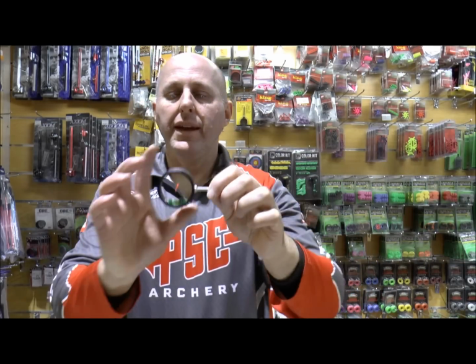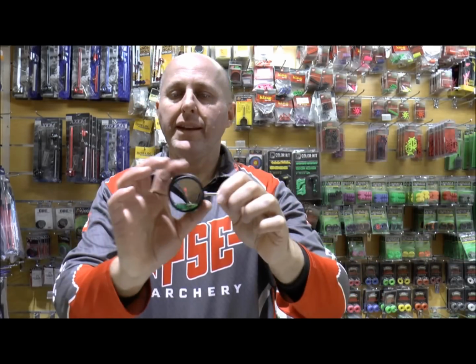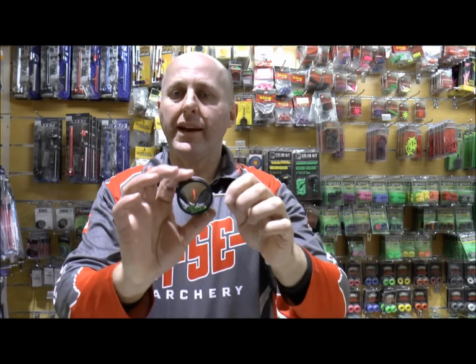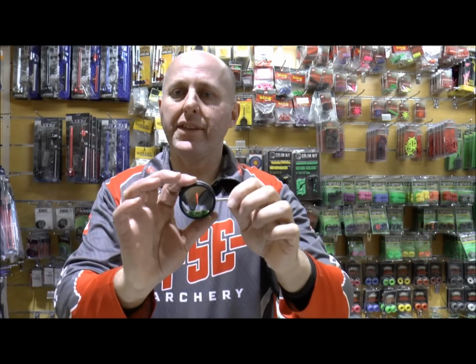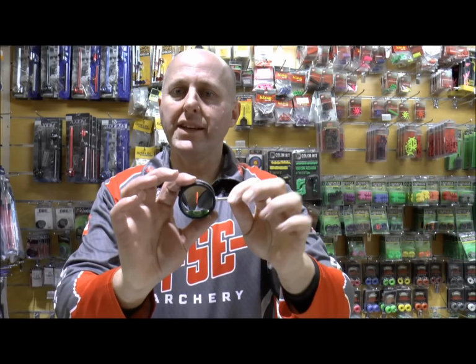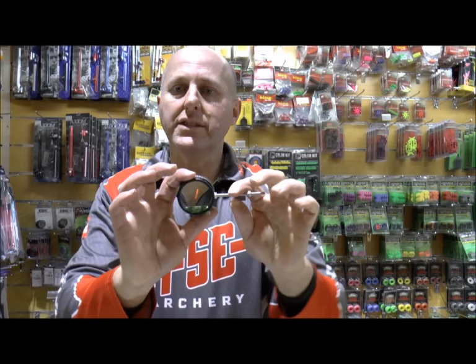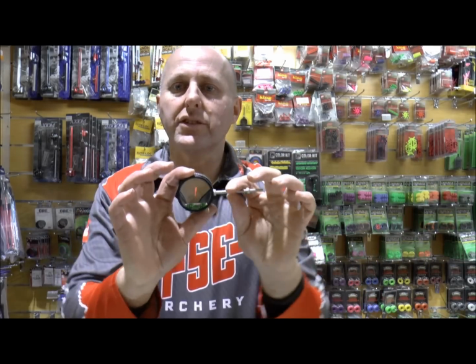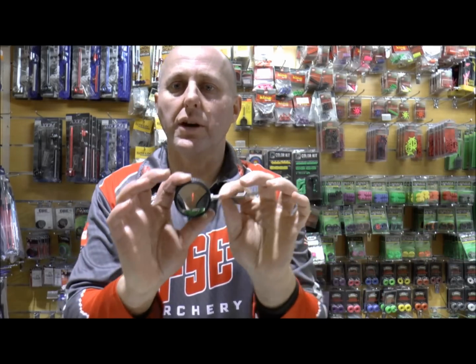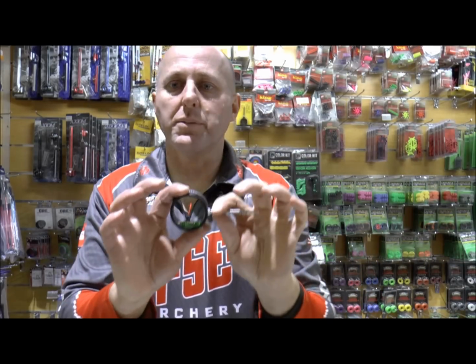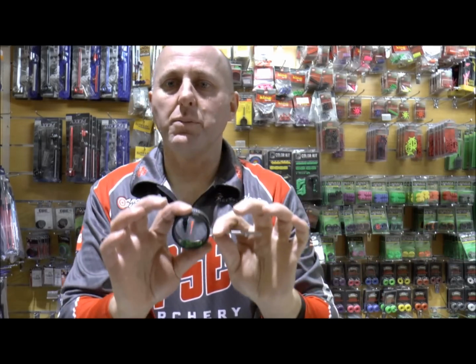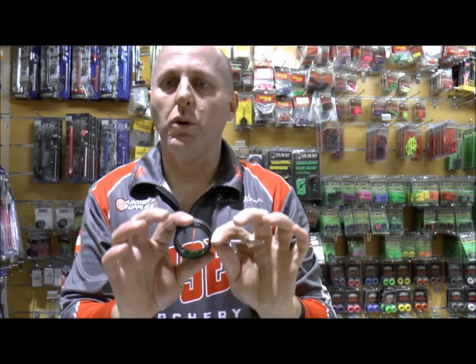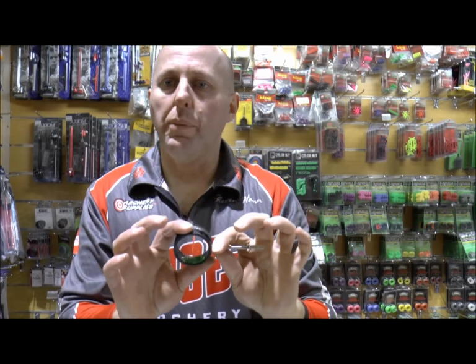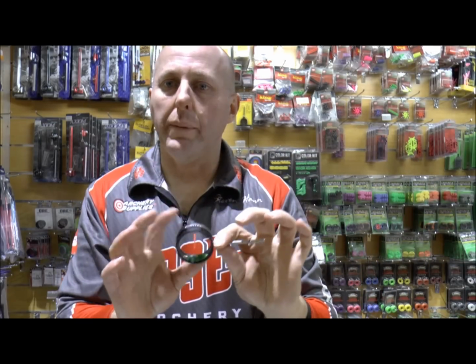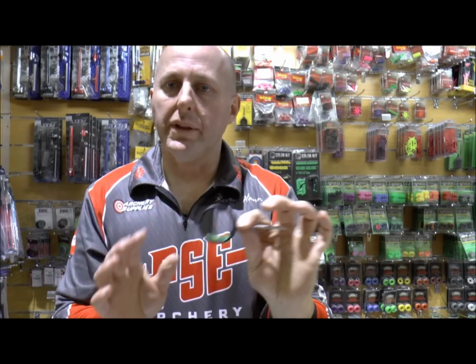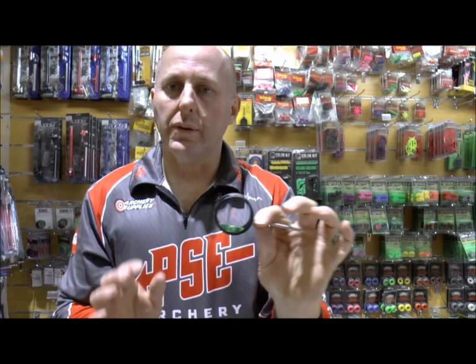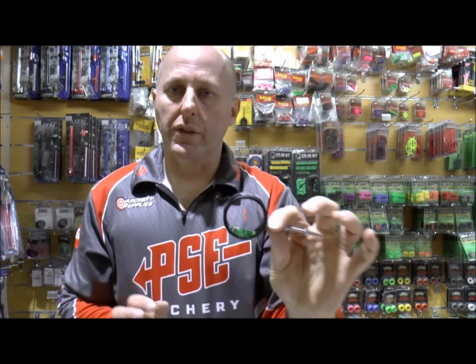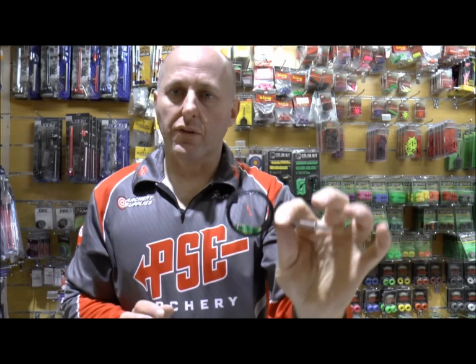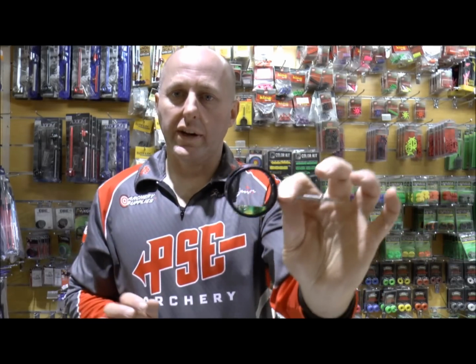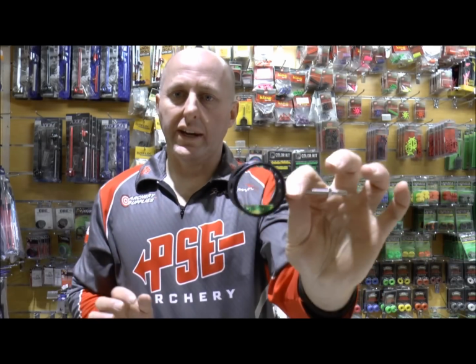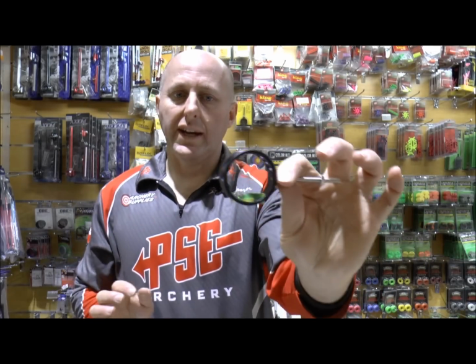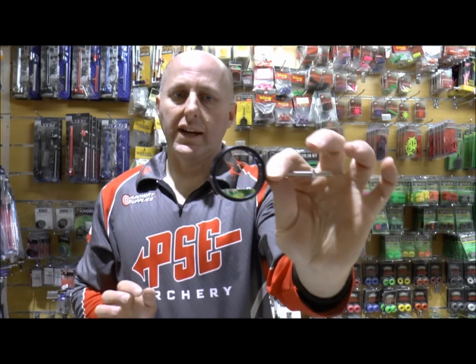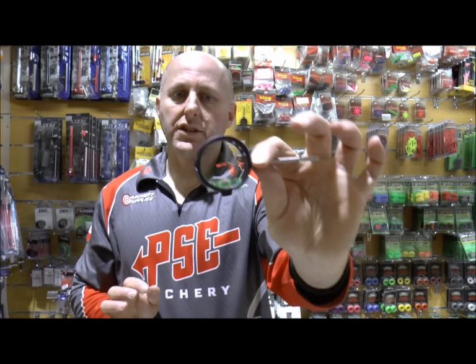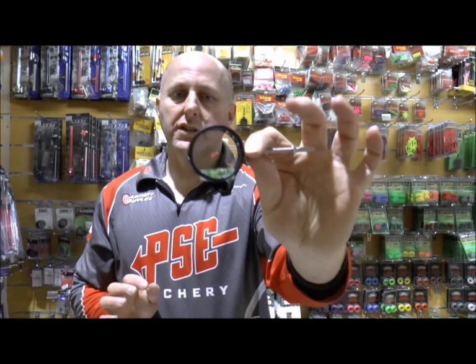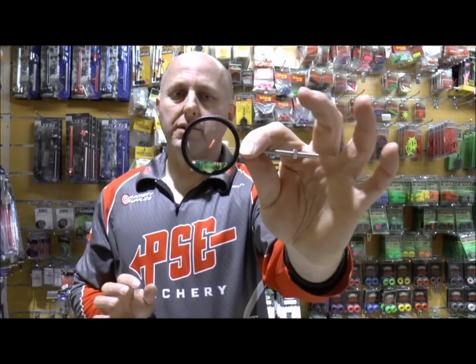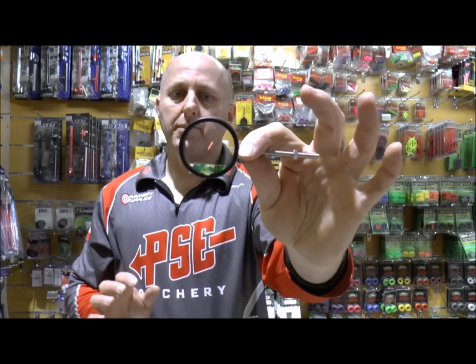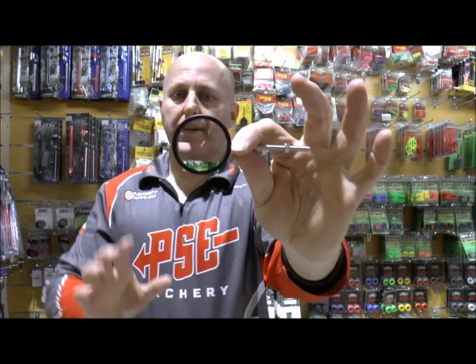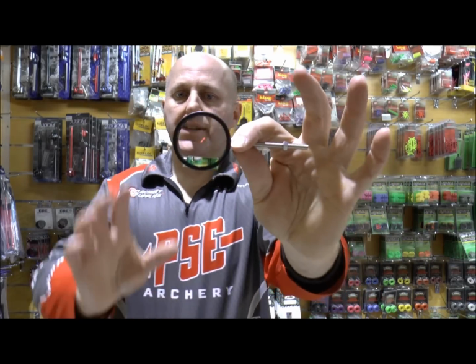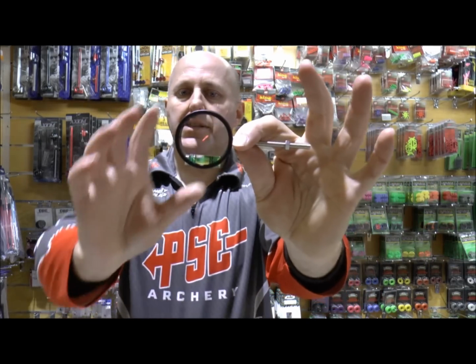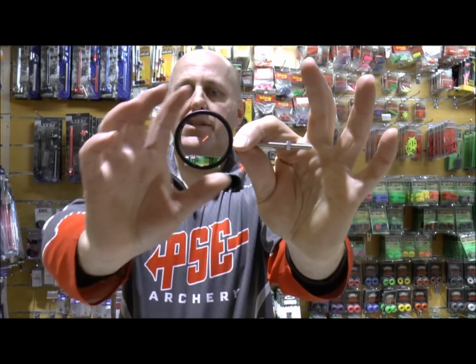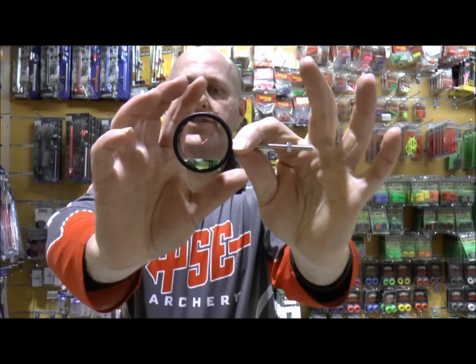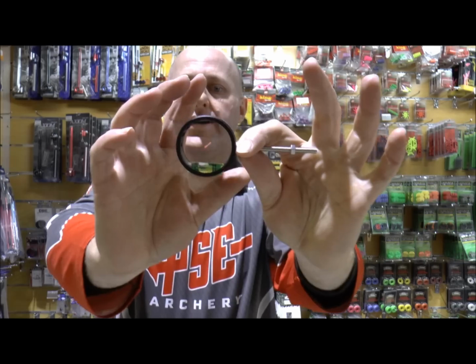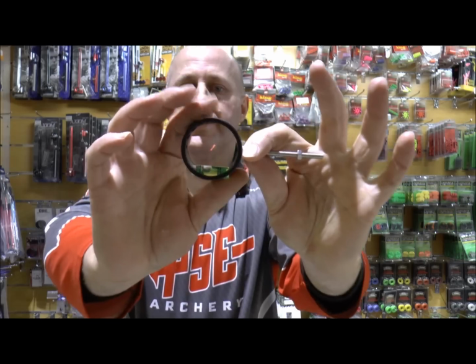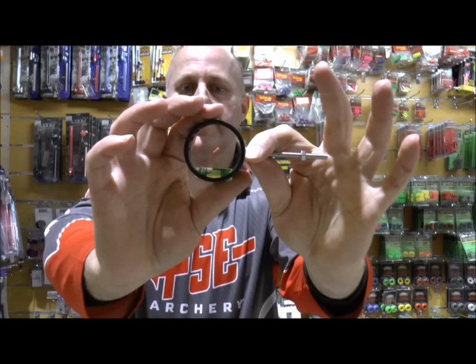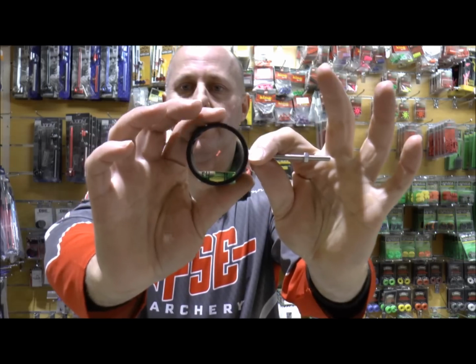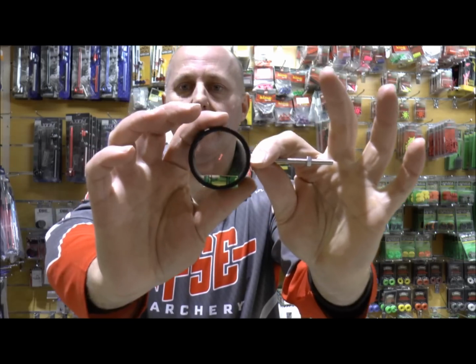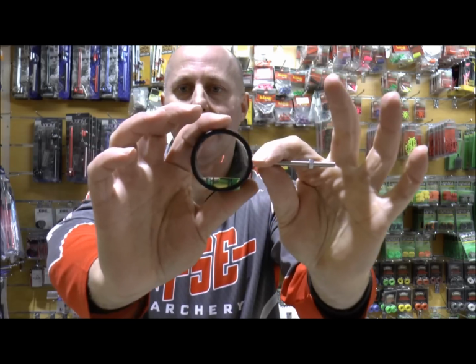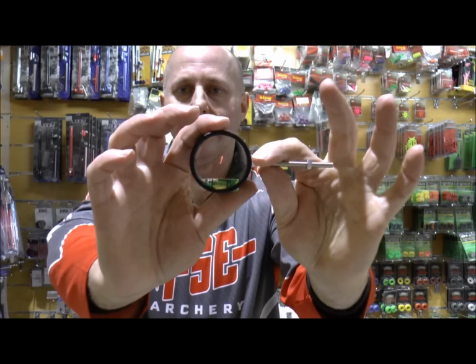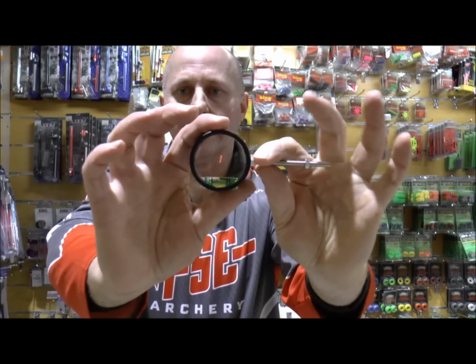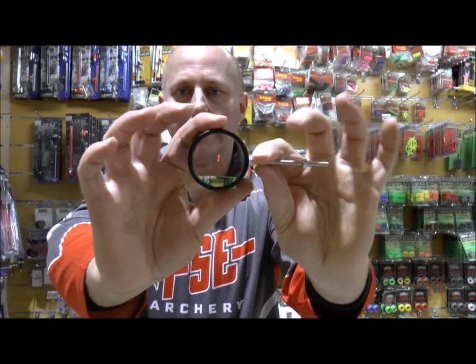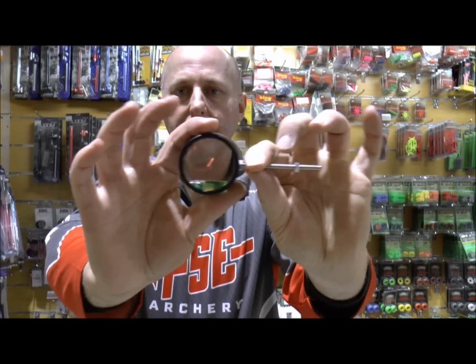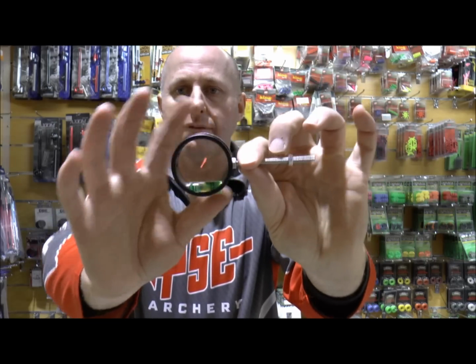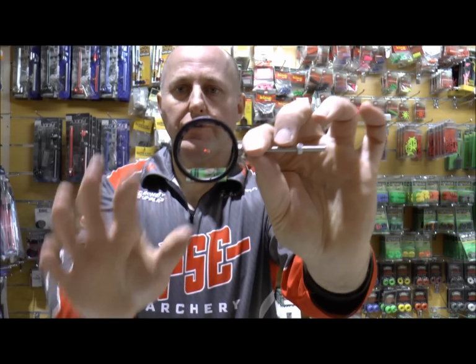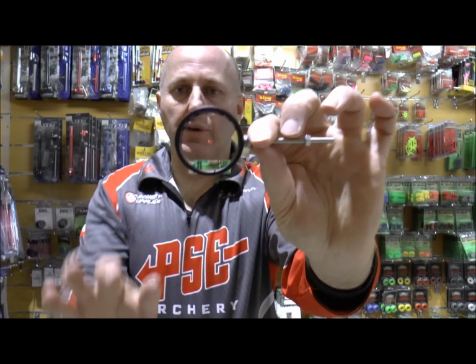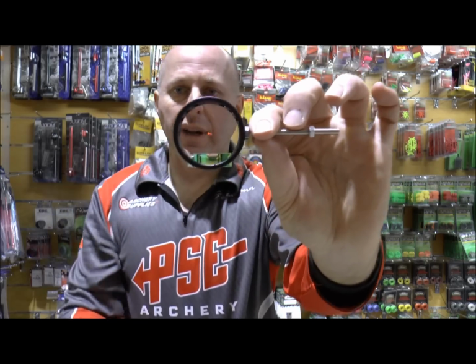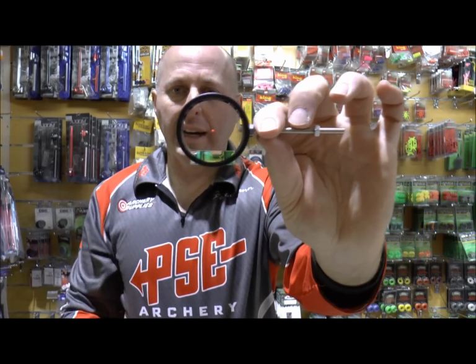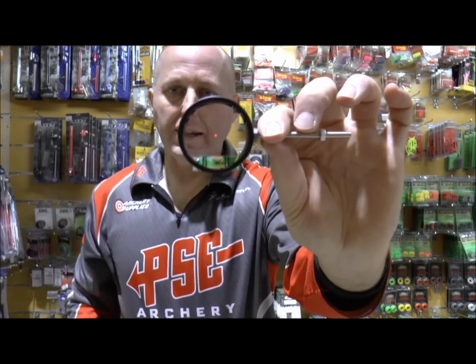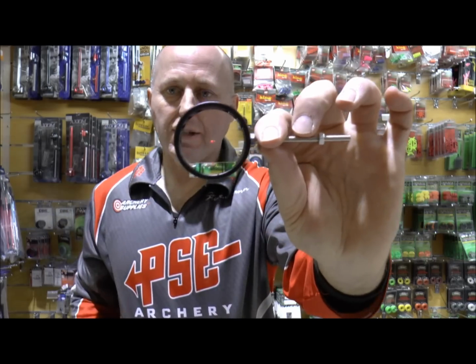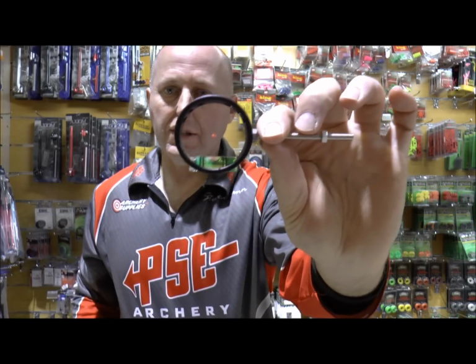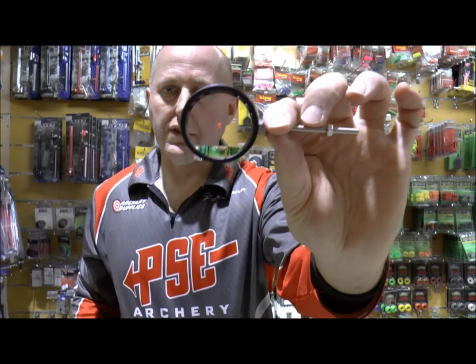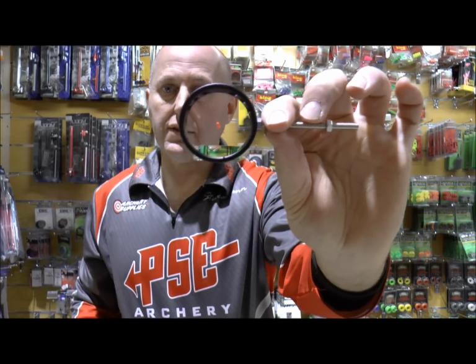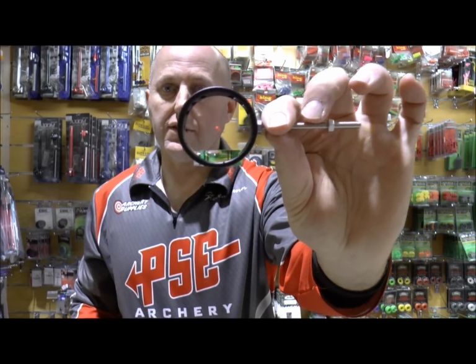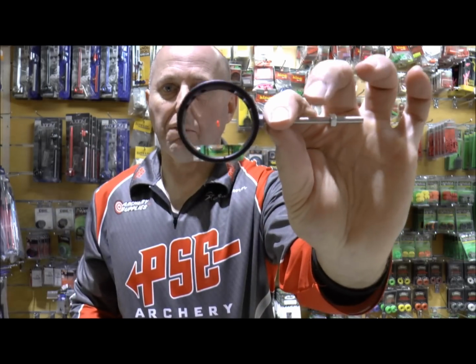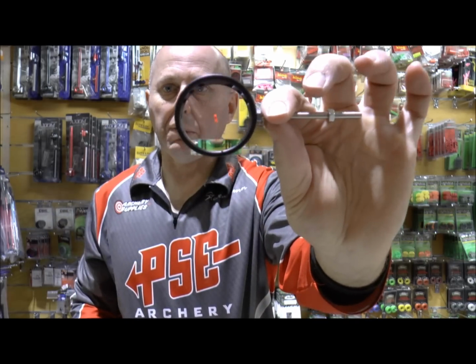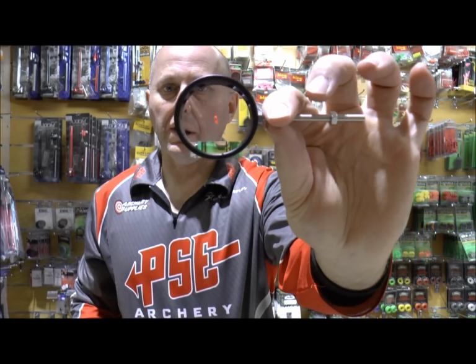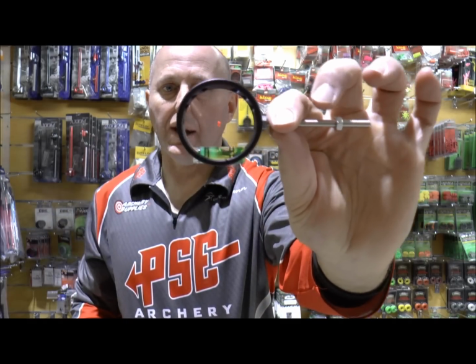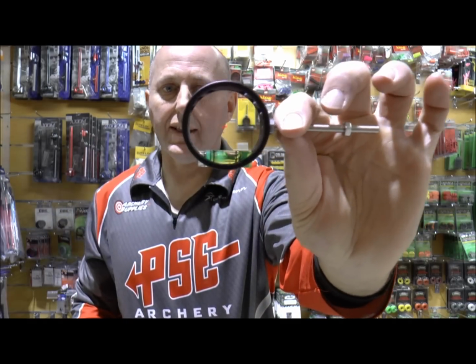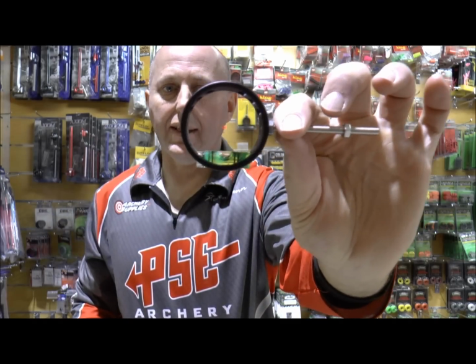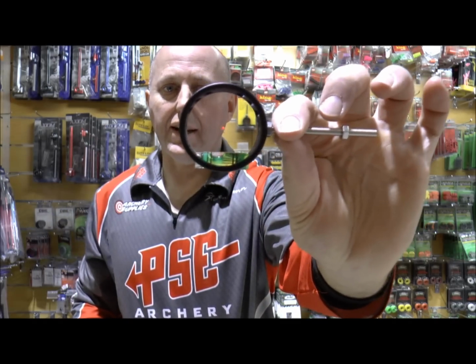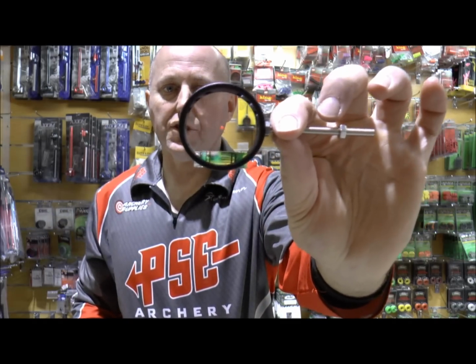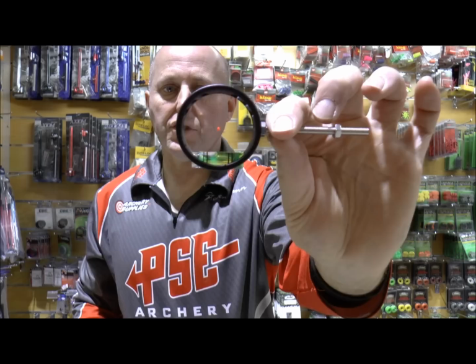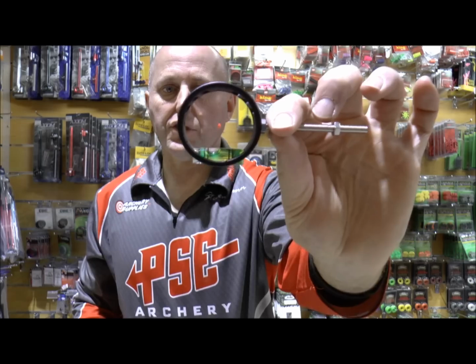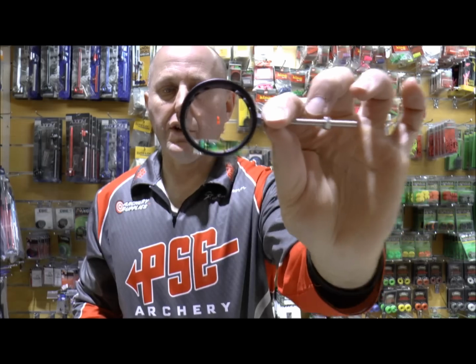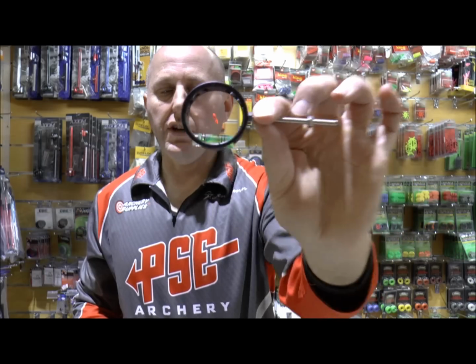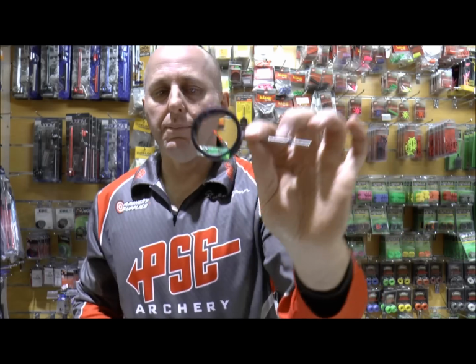These scopes are more popular with 3D archers because of the size of the housing. Field archers generally like a larger scope.